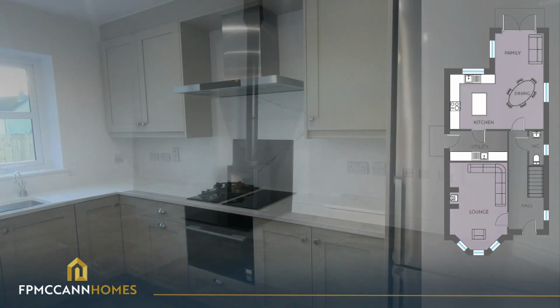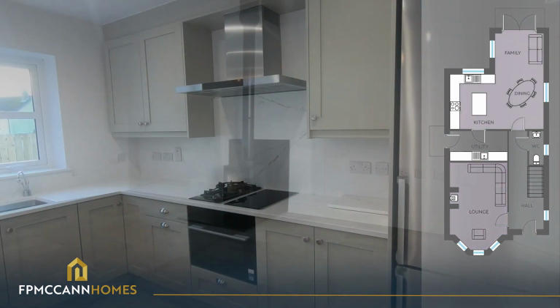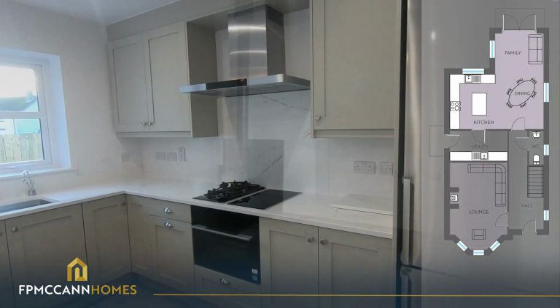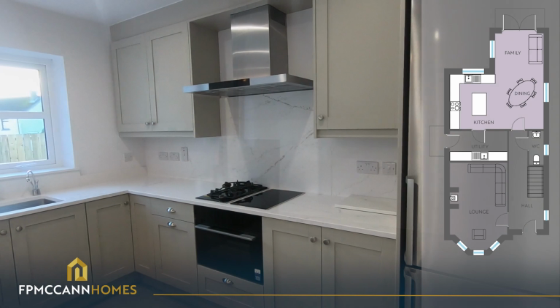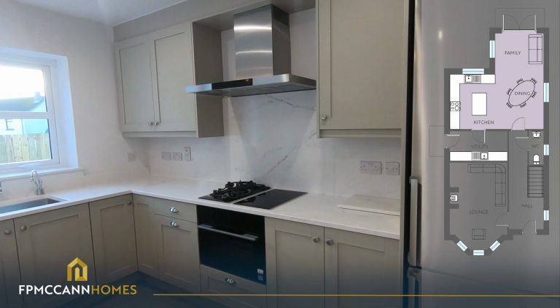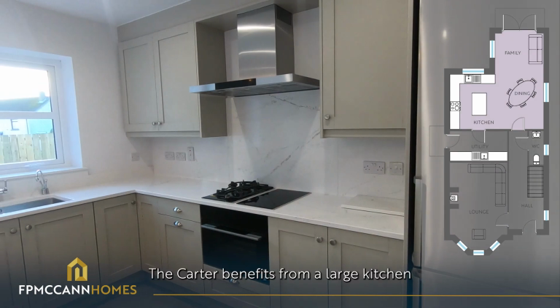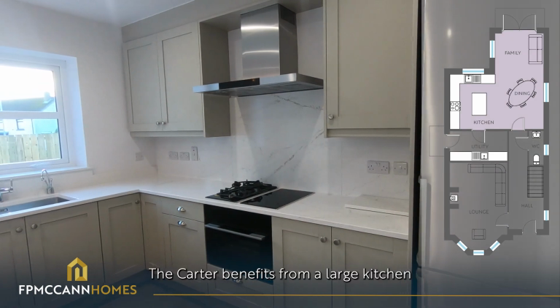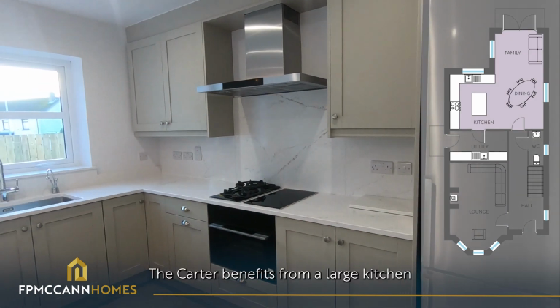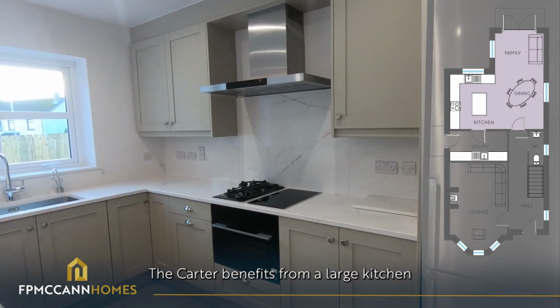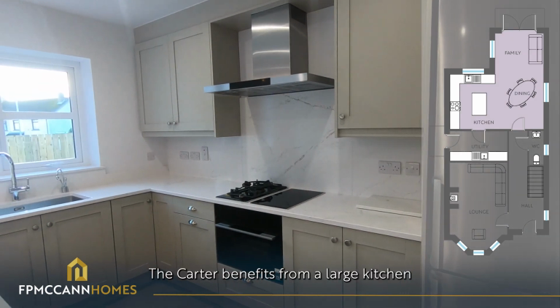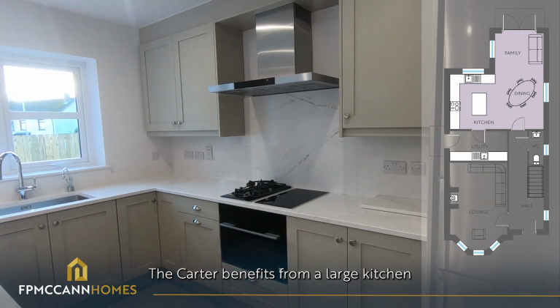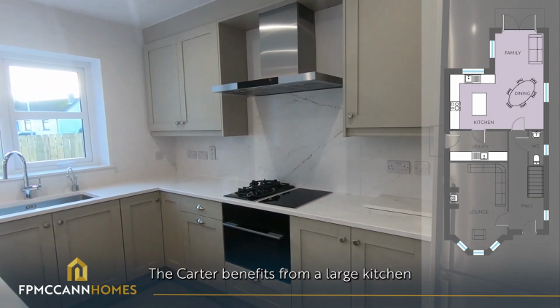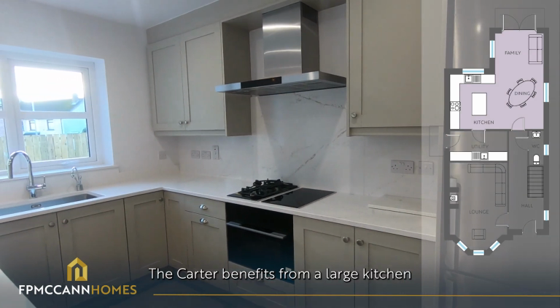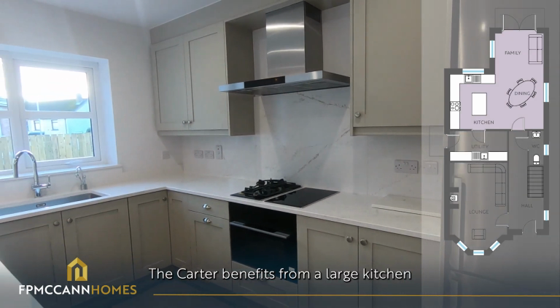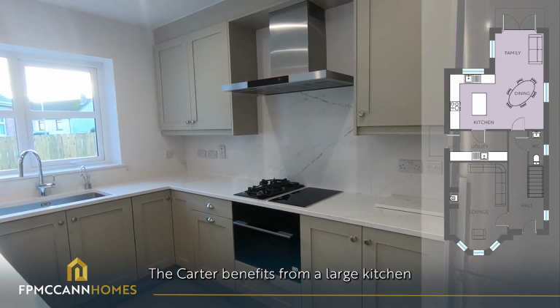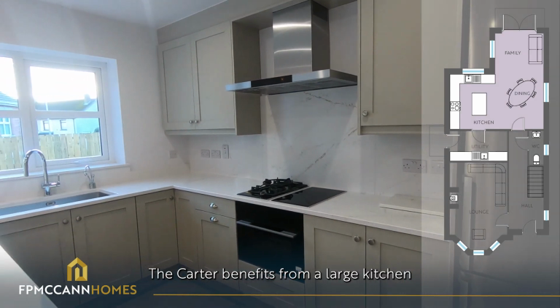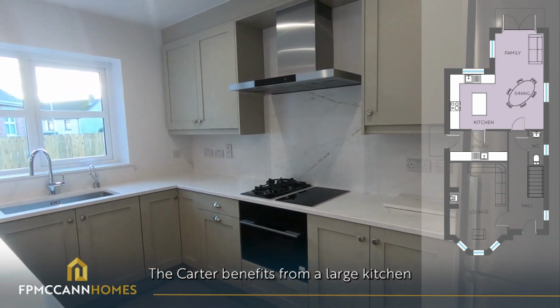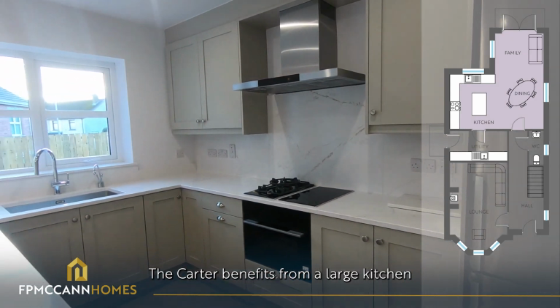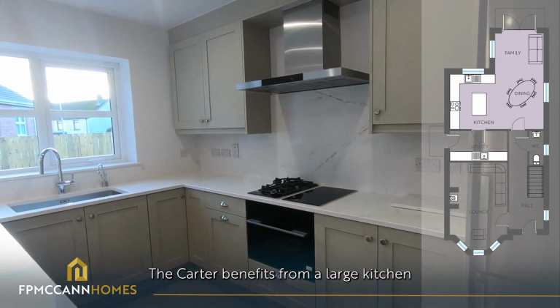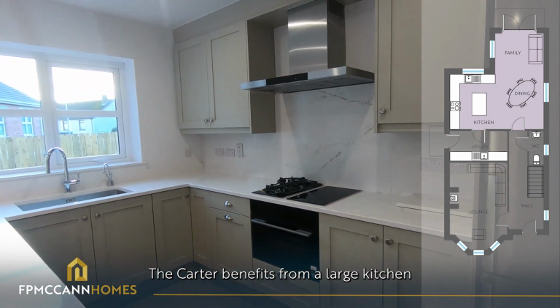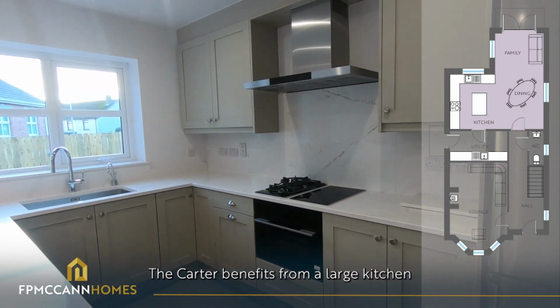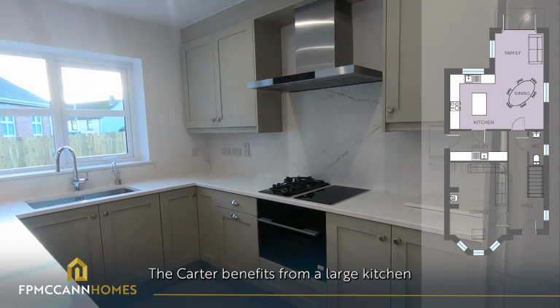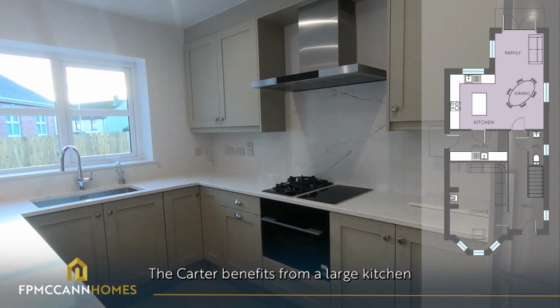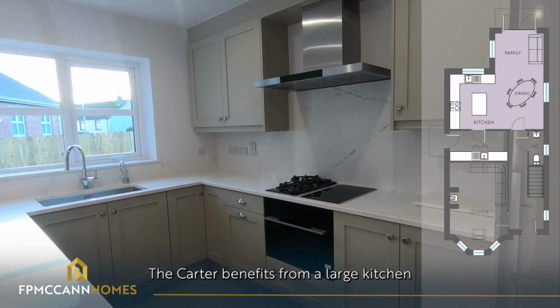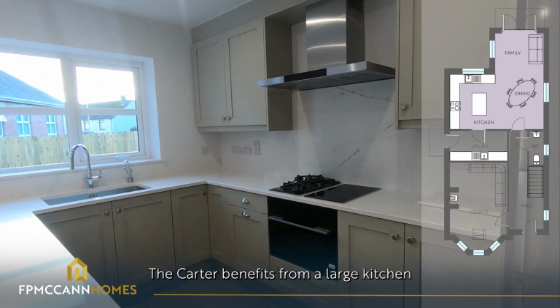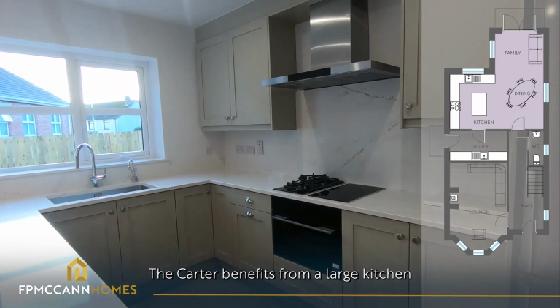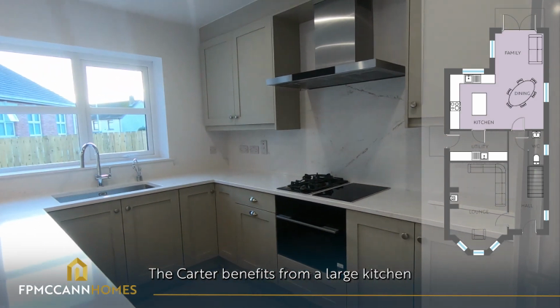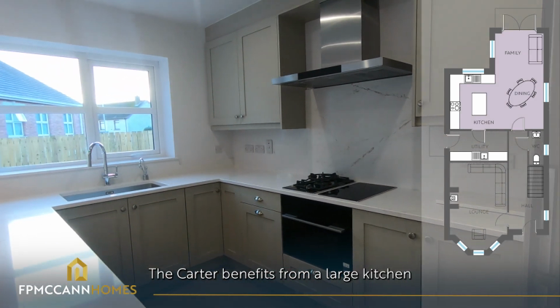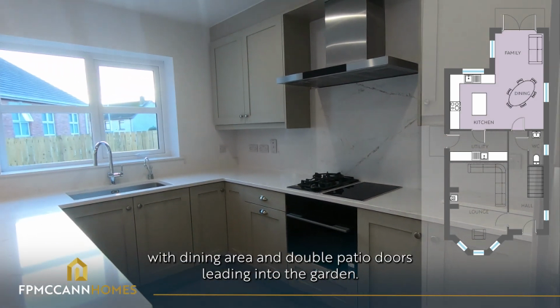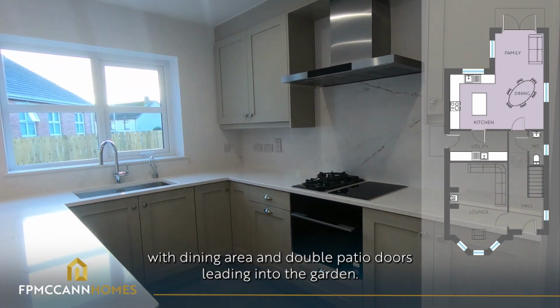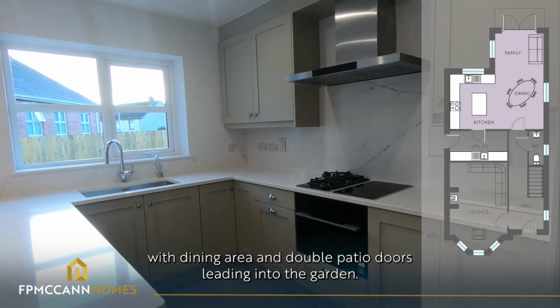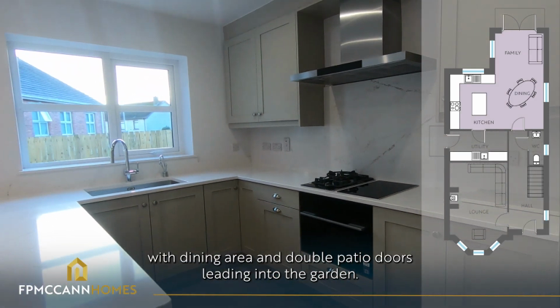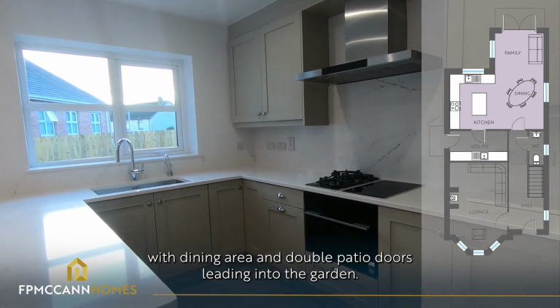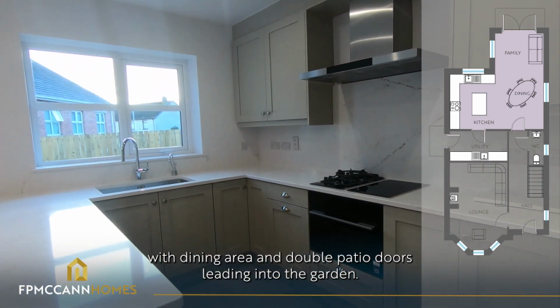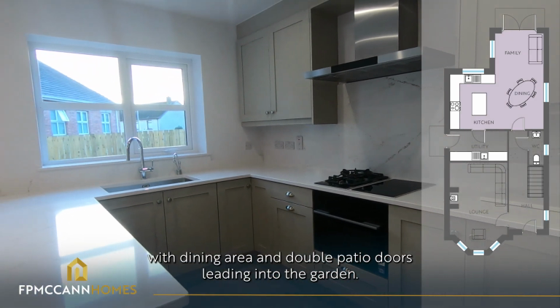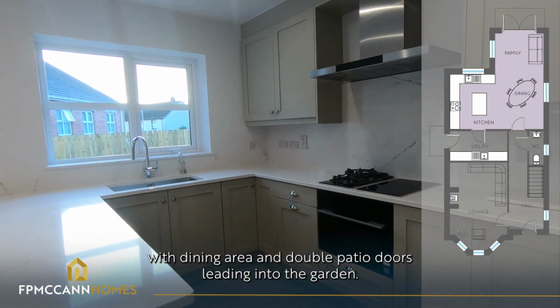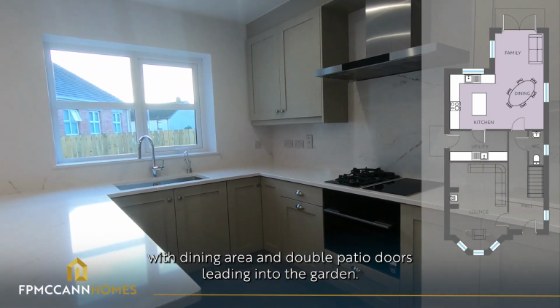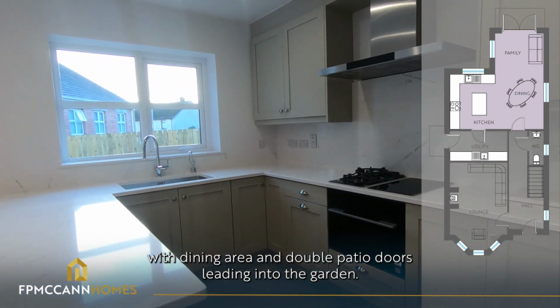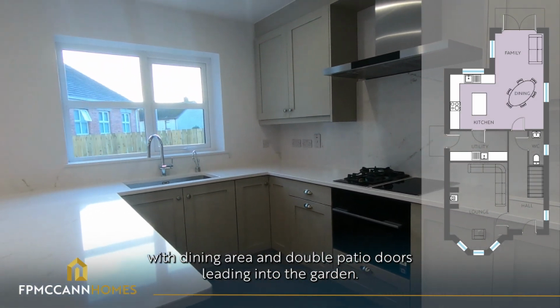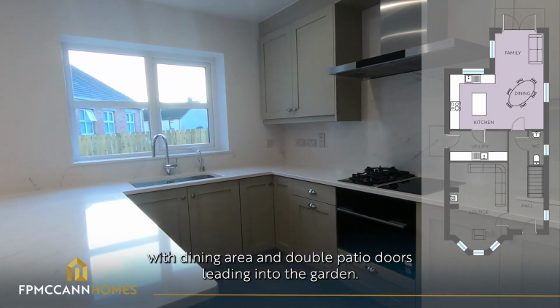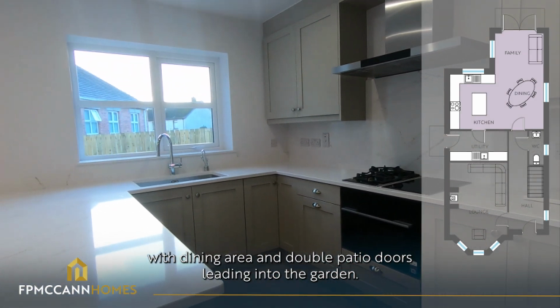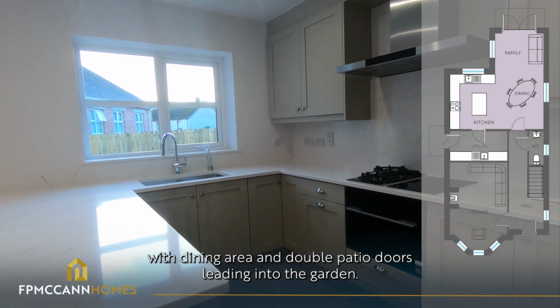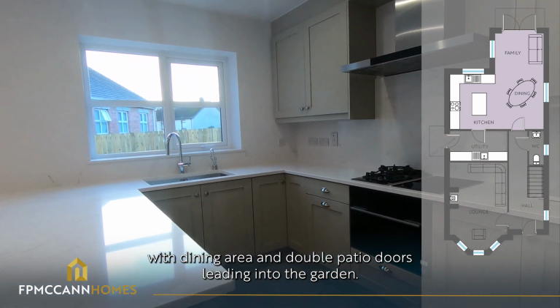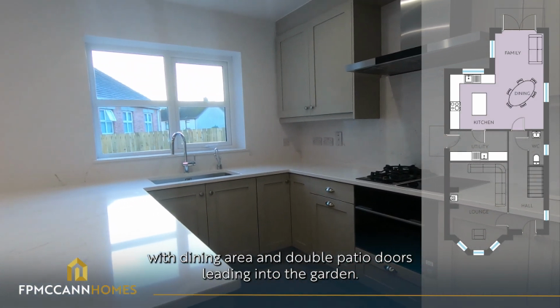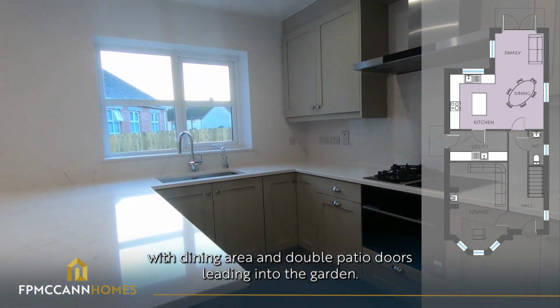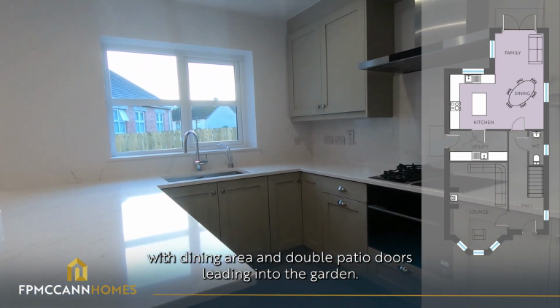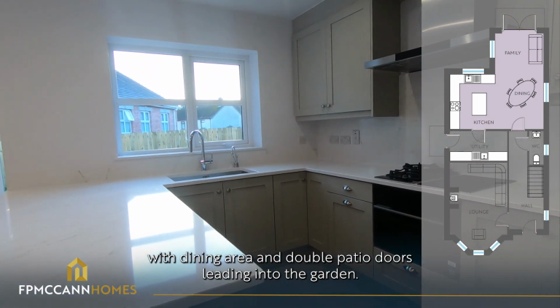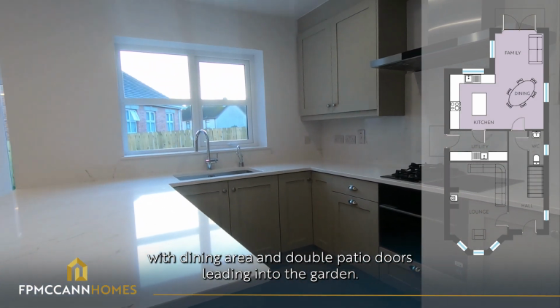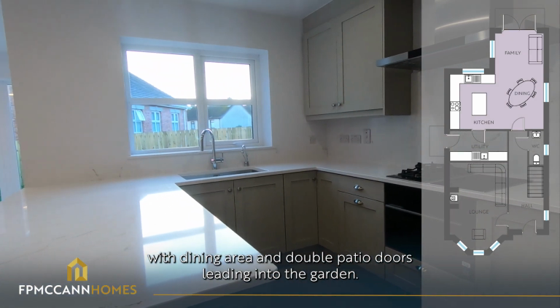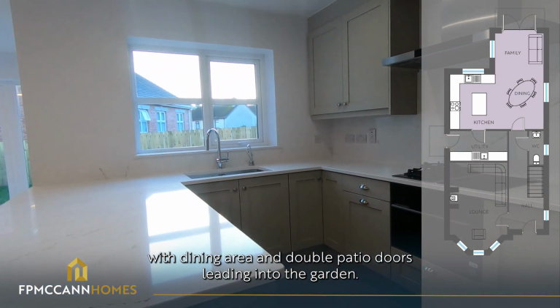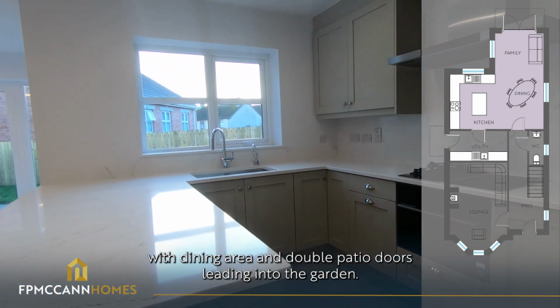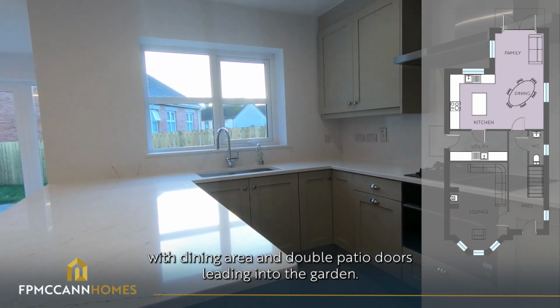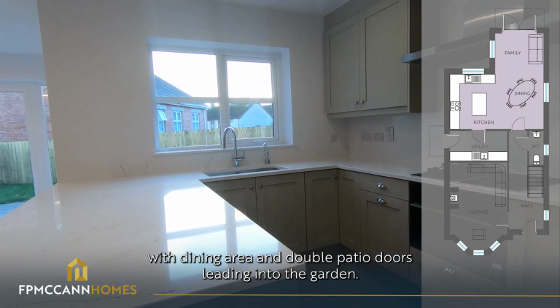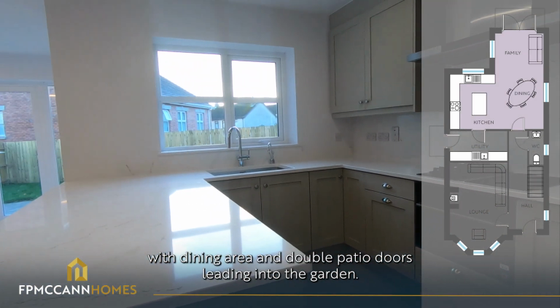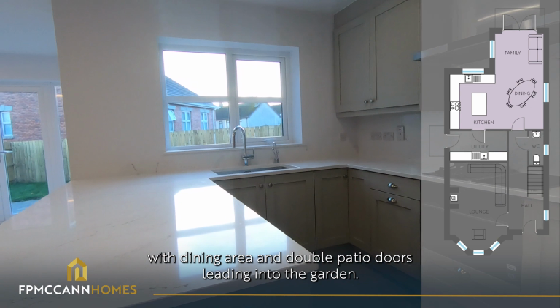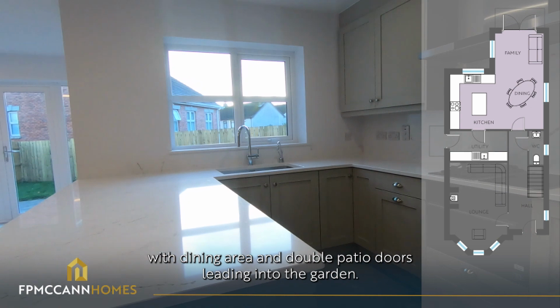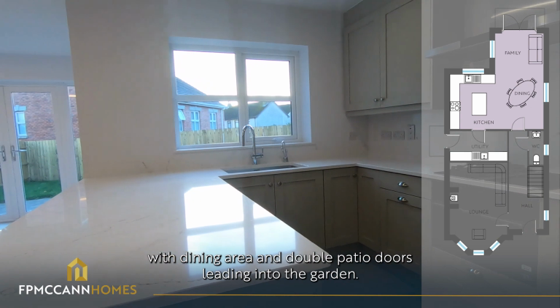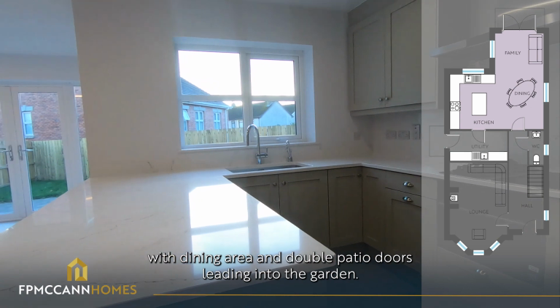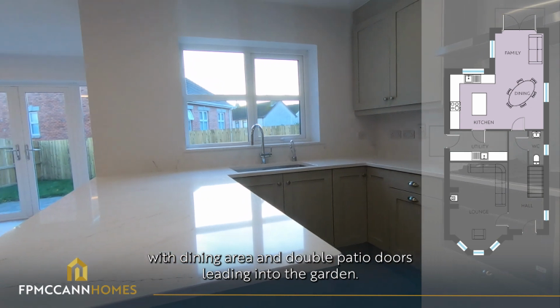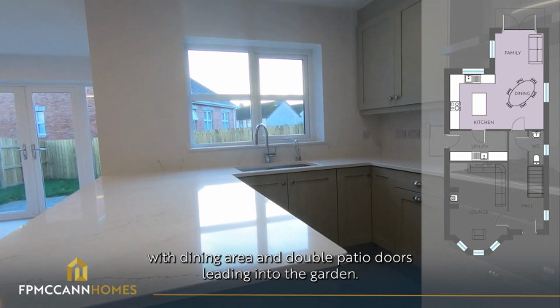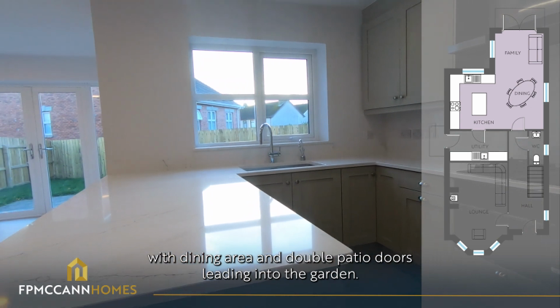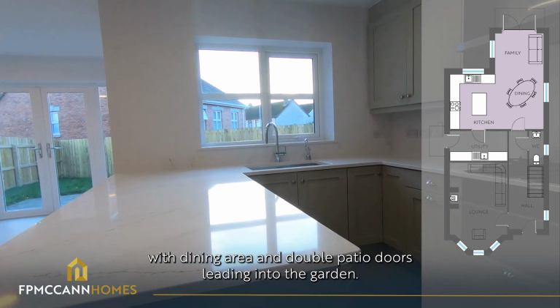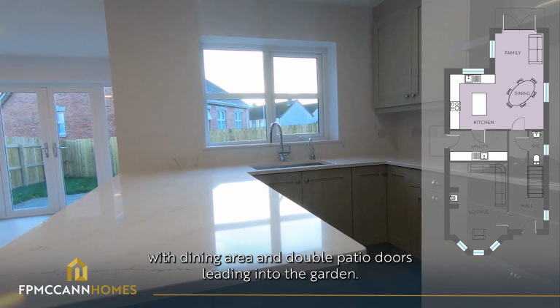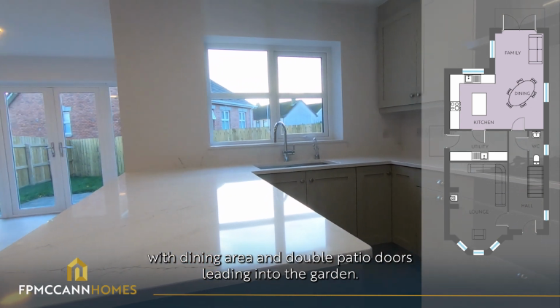The Carter benefits from a large kitchen with dining area and double patio doors leading into the garden.